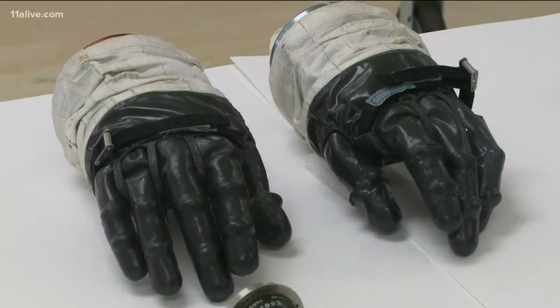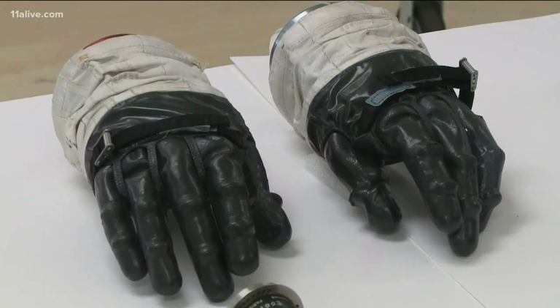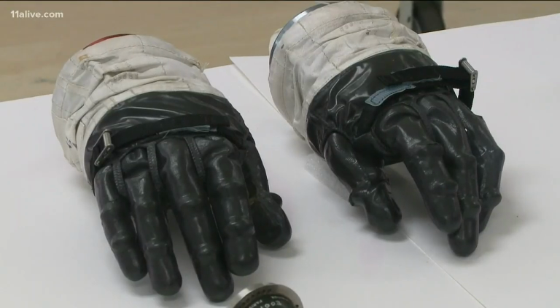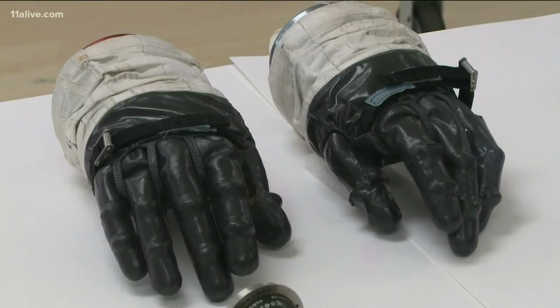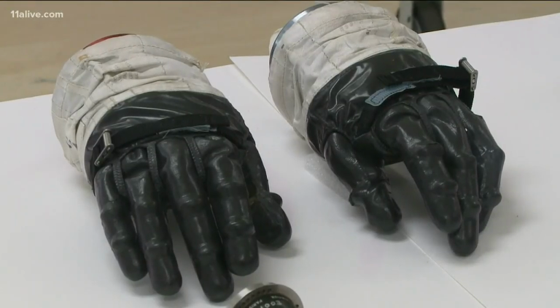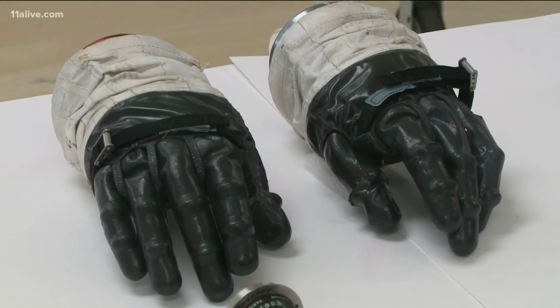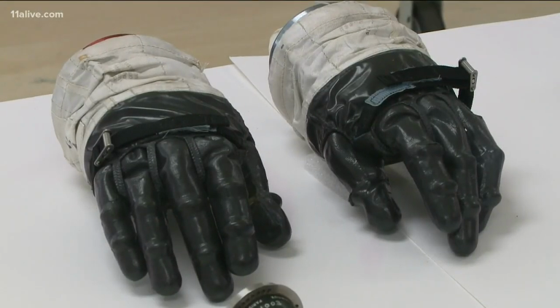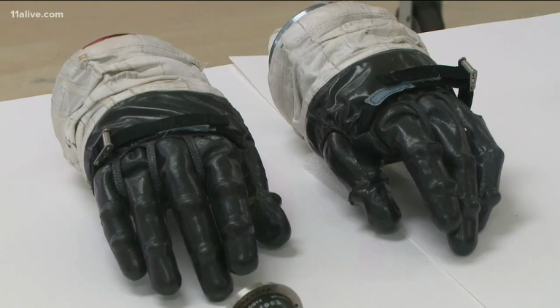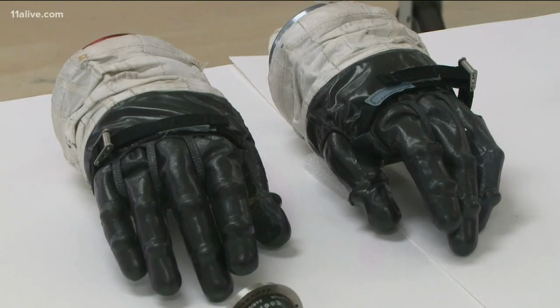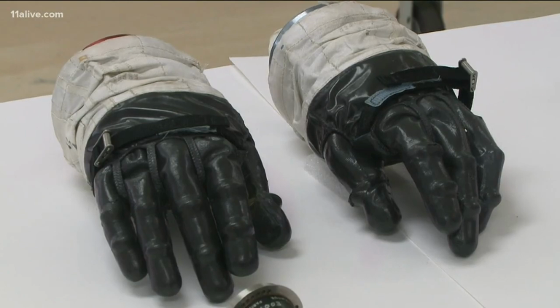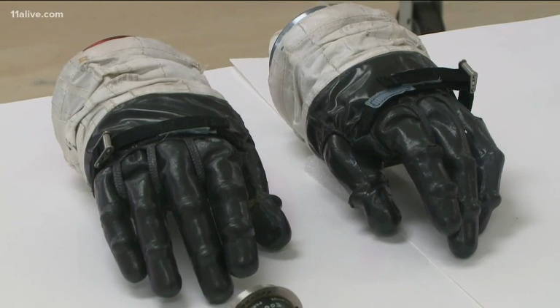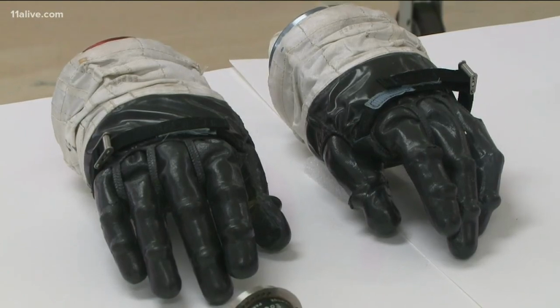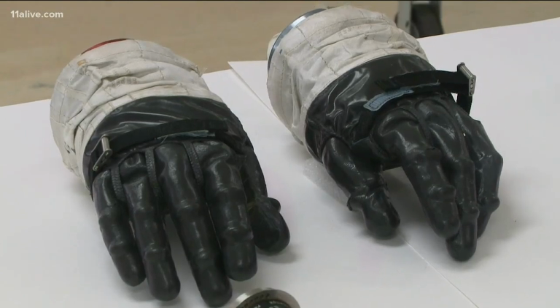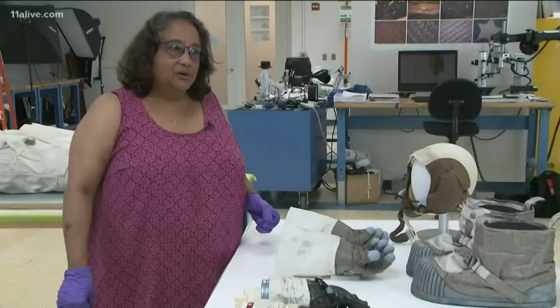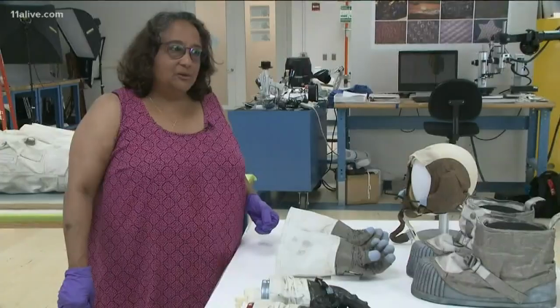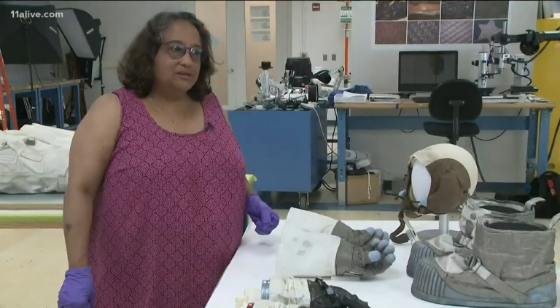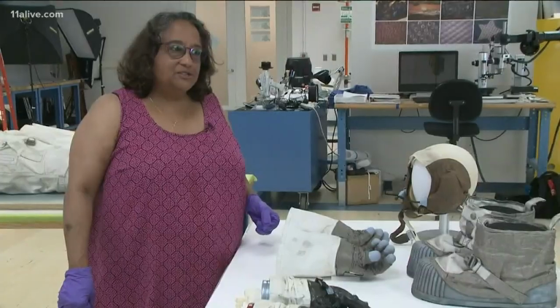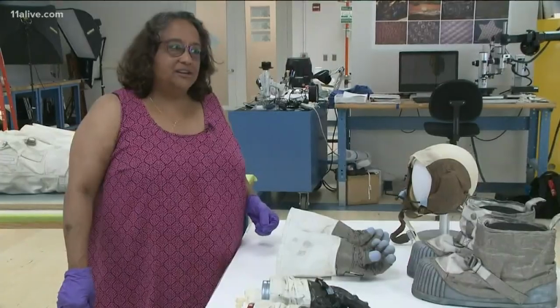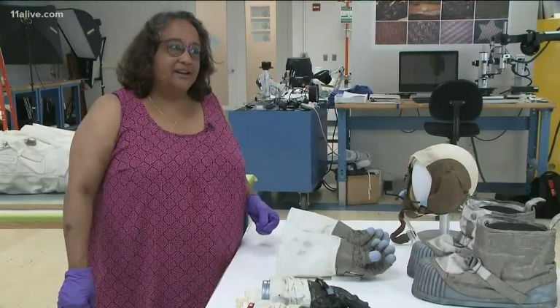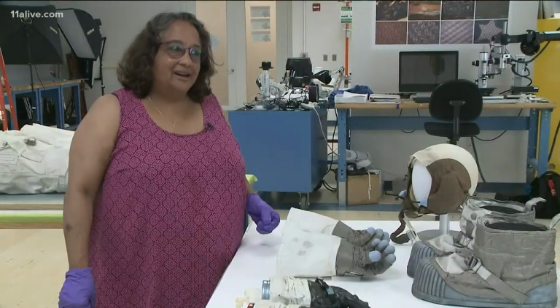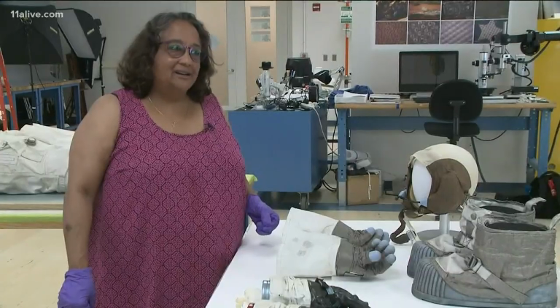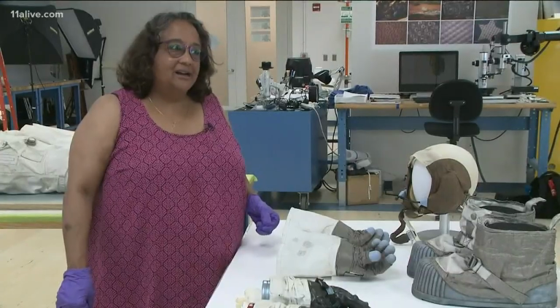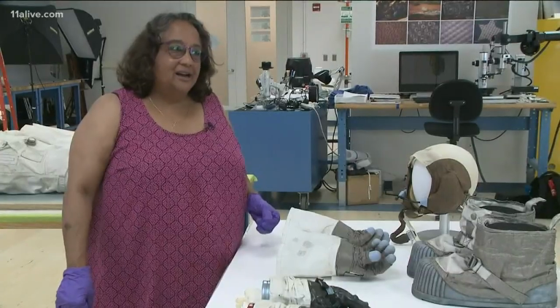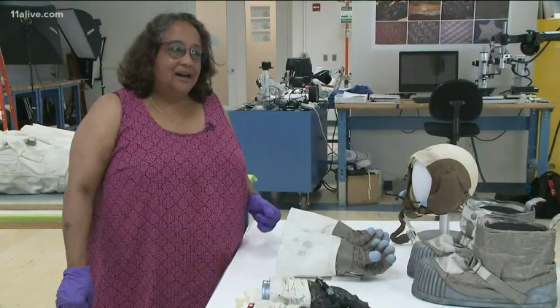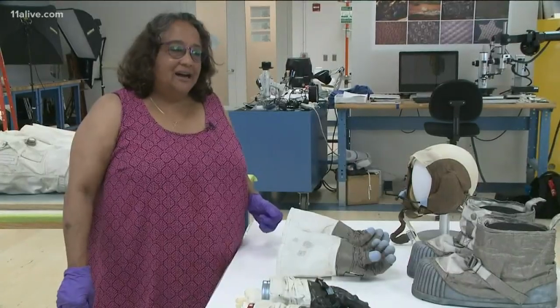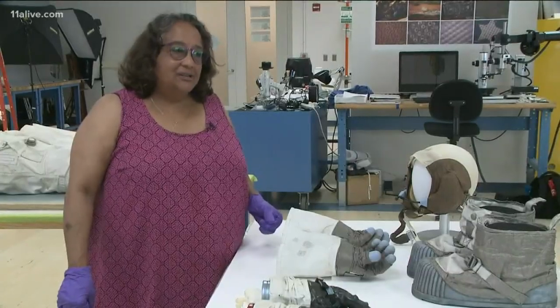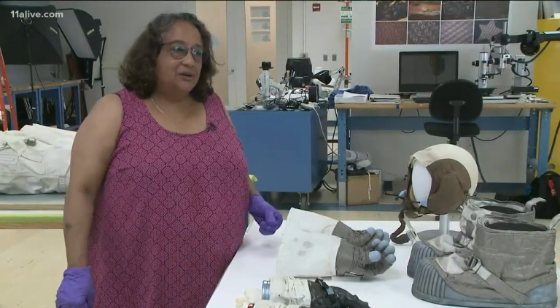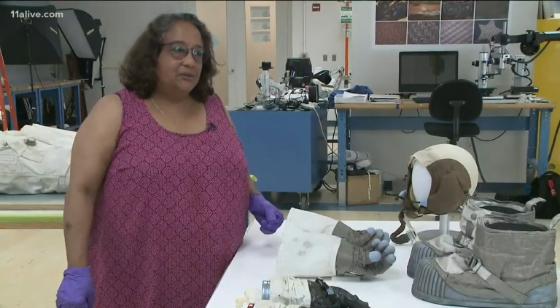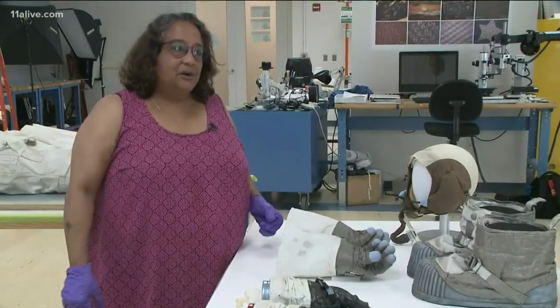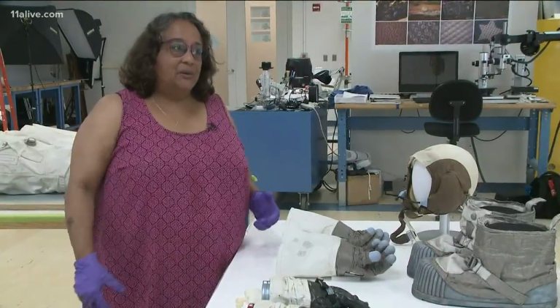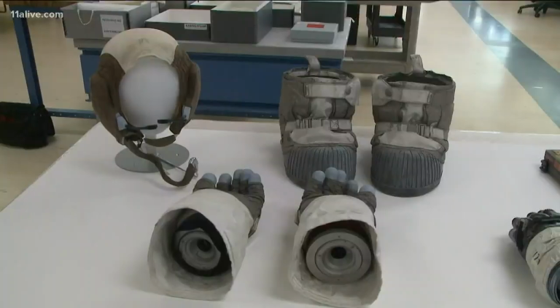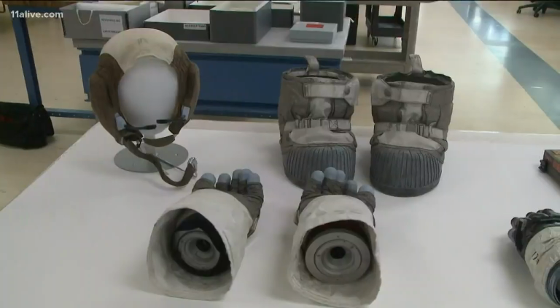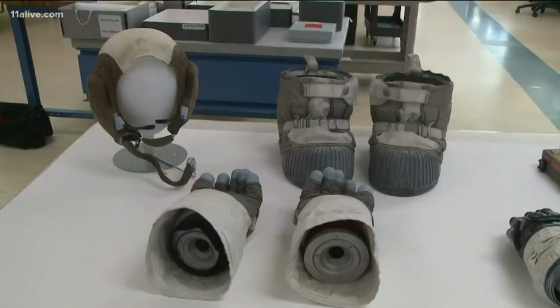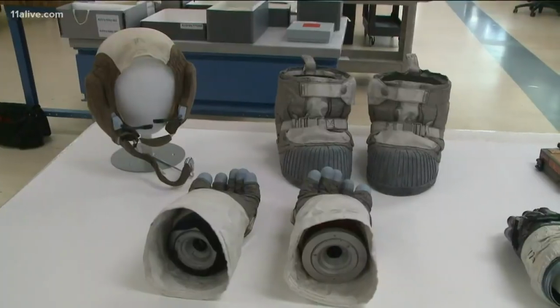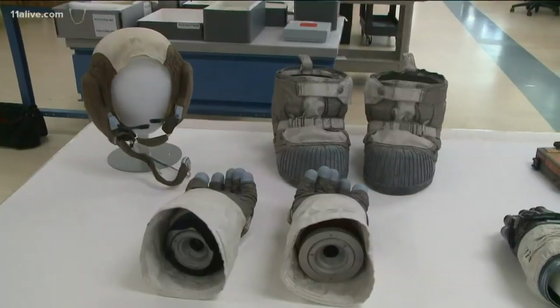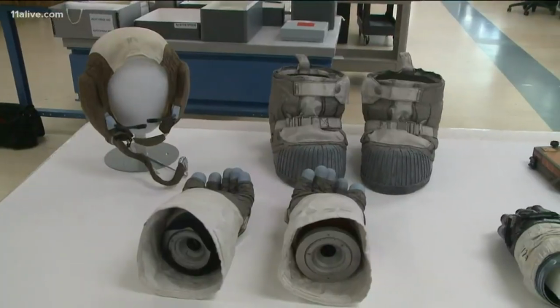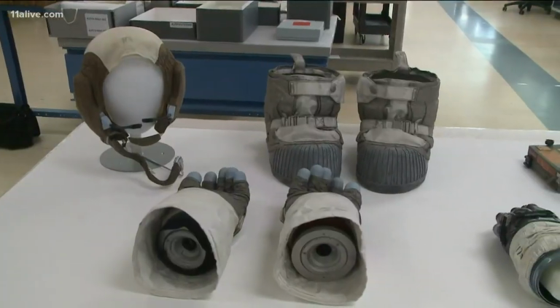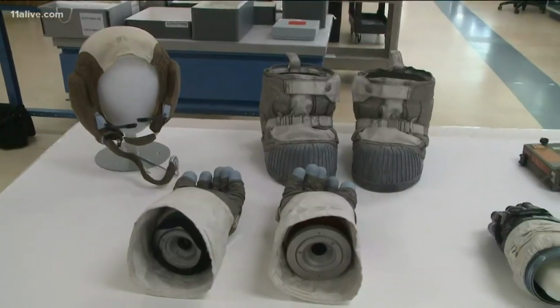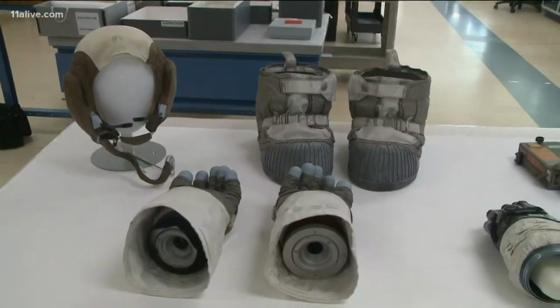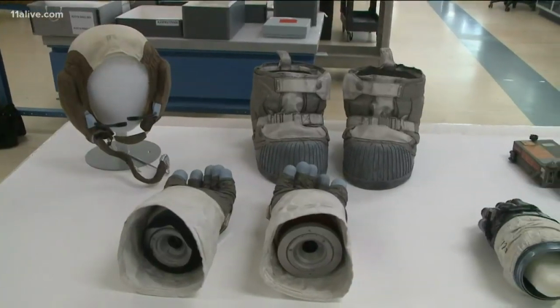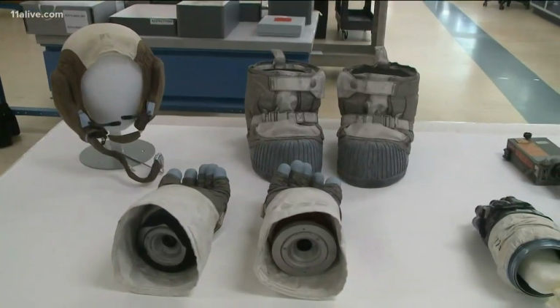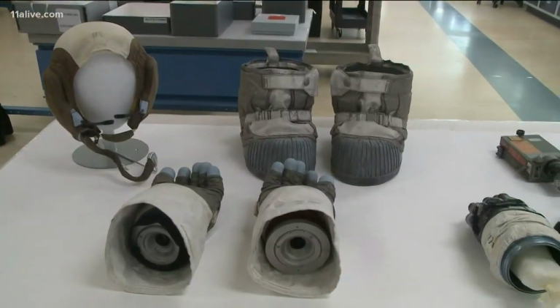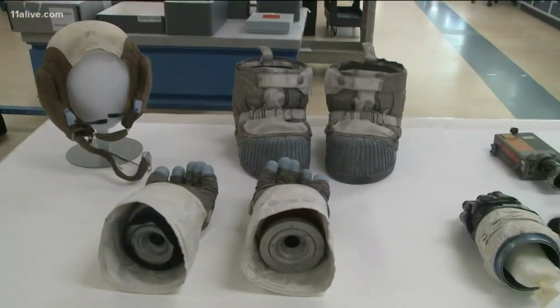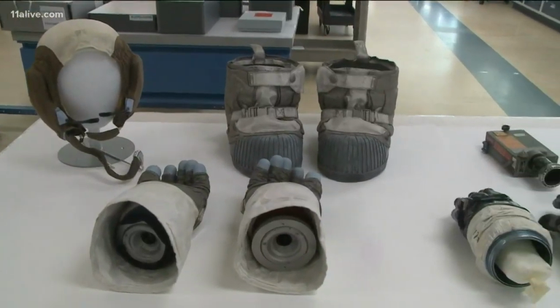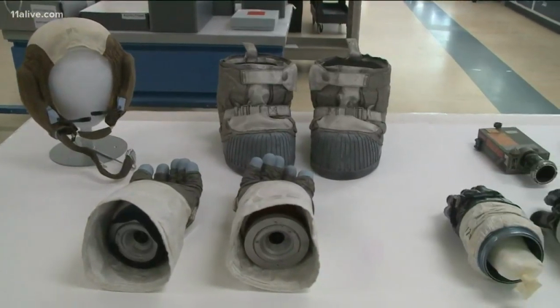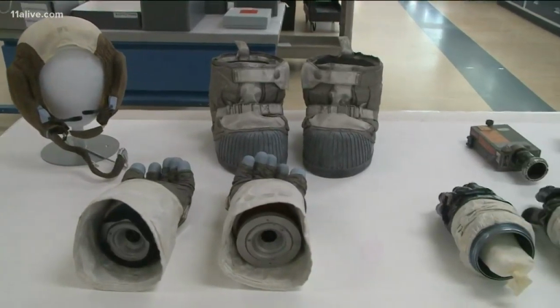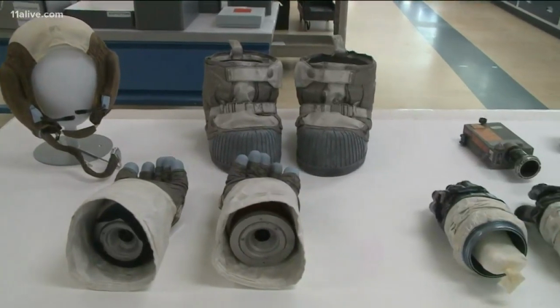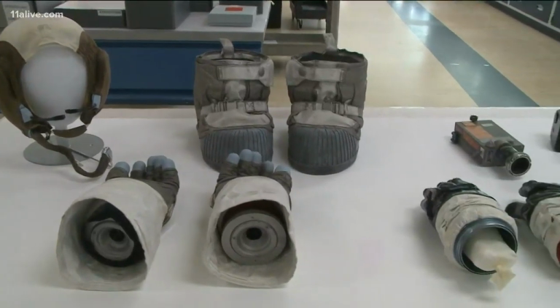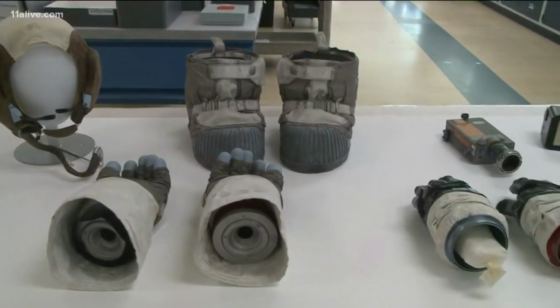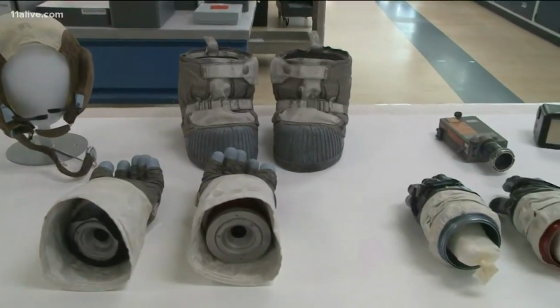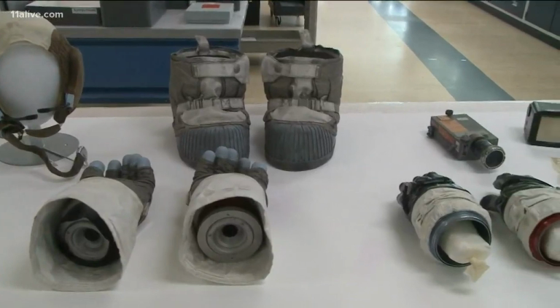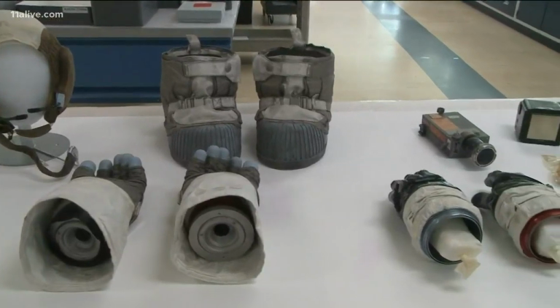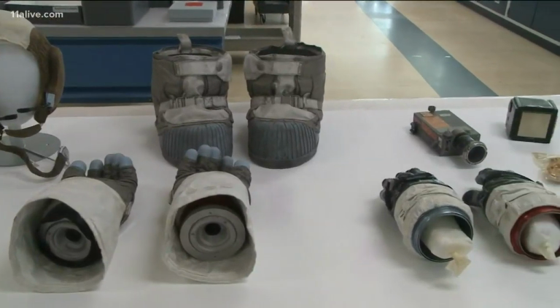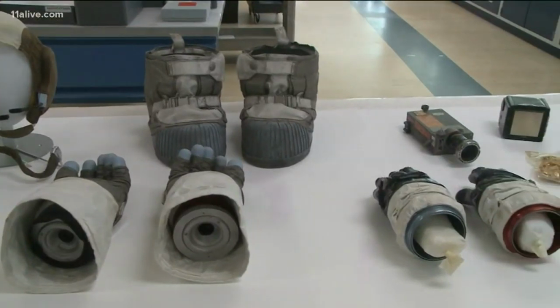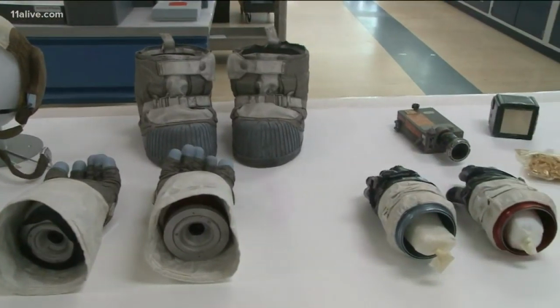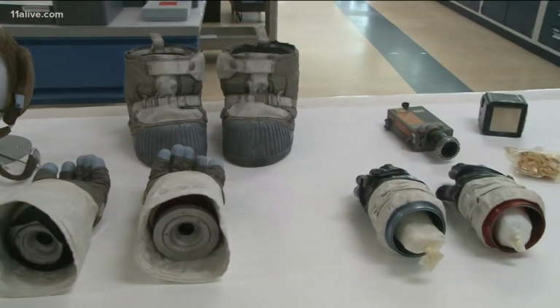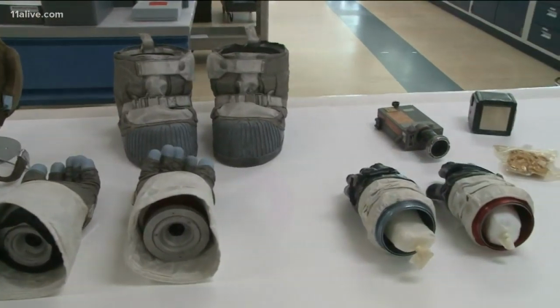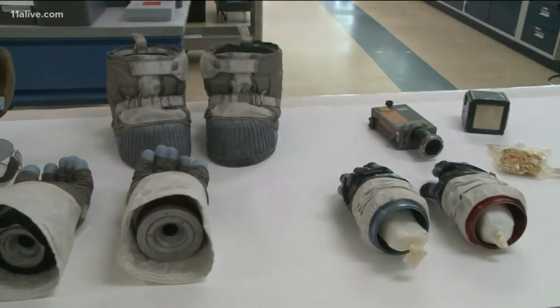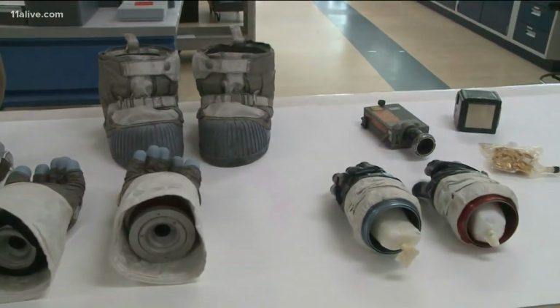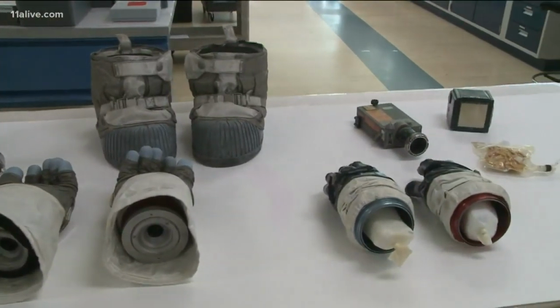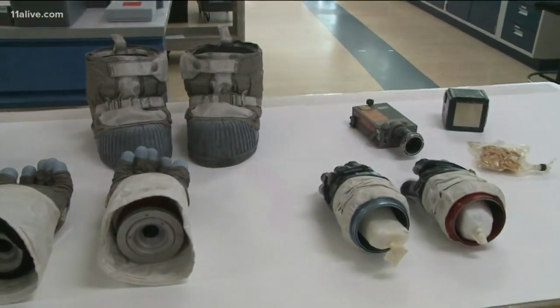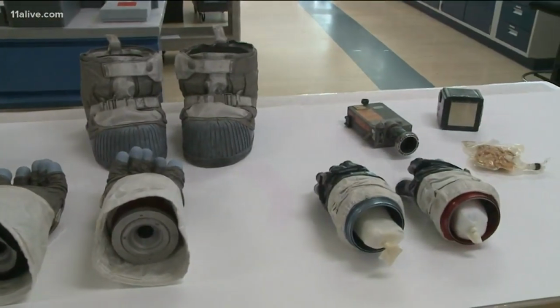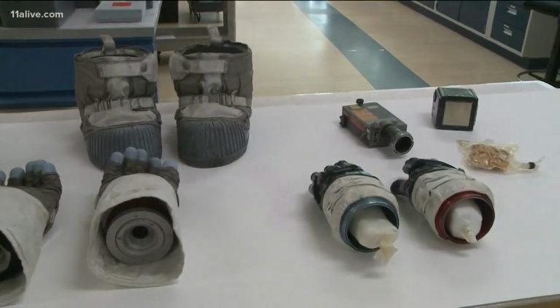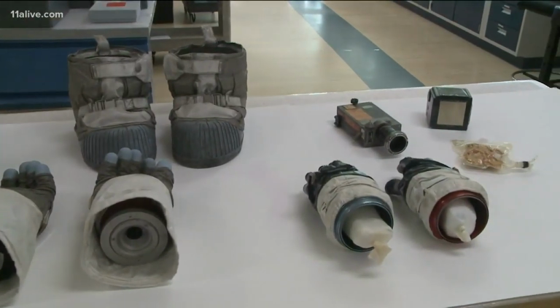These now delicate objects, which are being restored, were once the only thing protecting our astronauts from the harsh landscape of space.